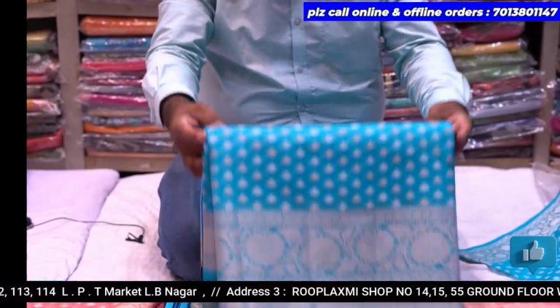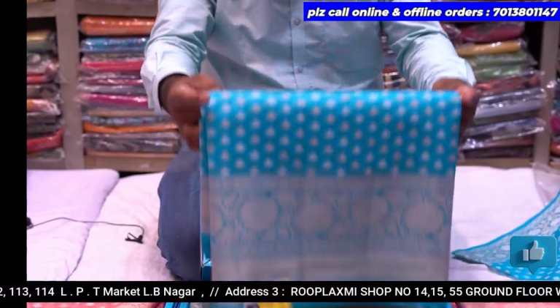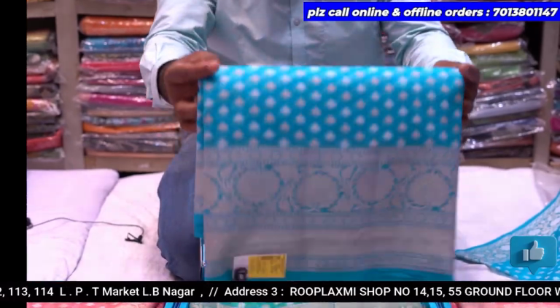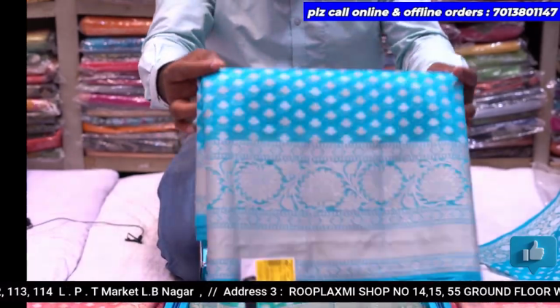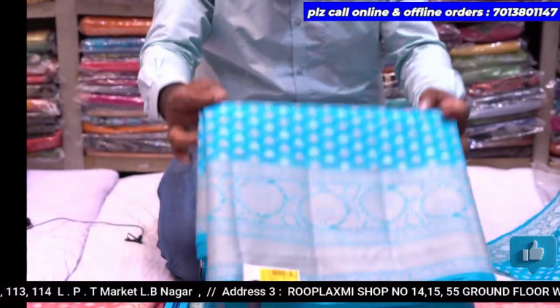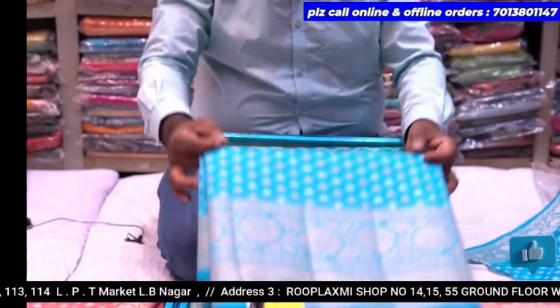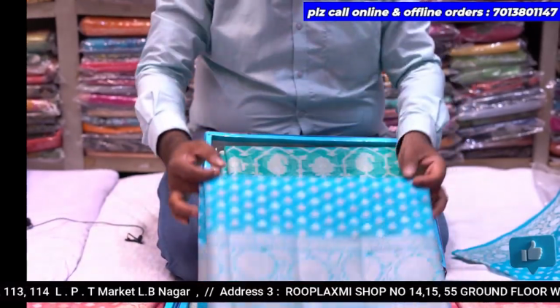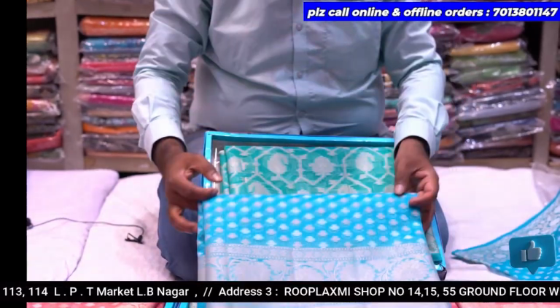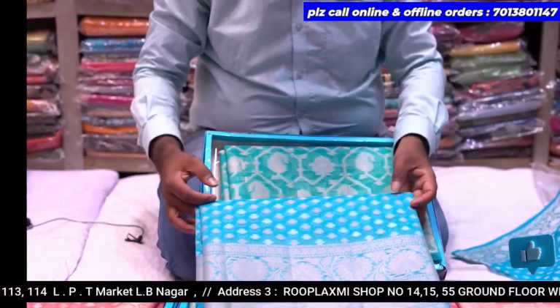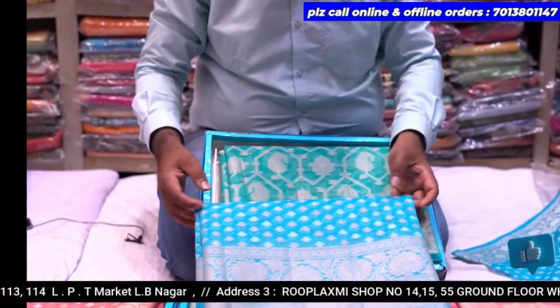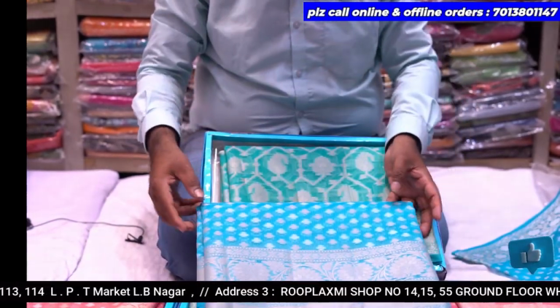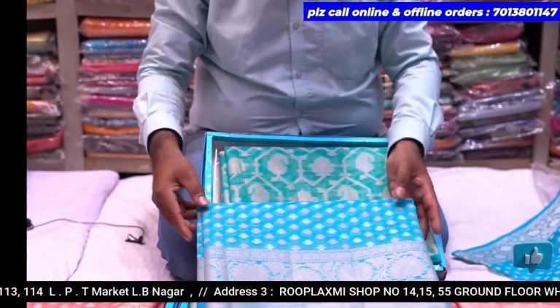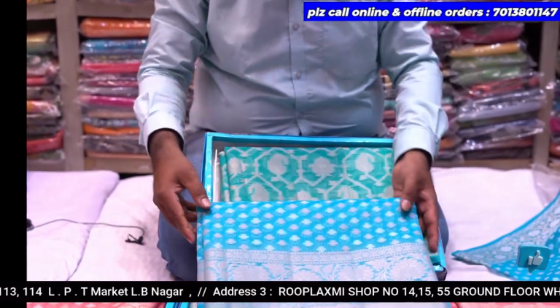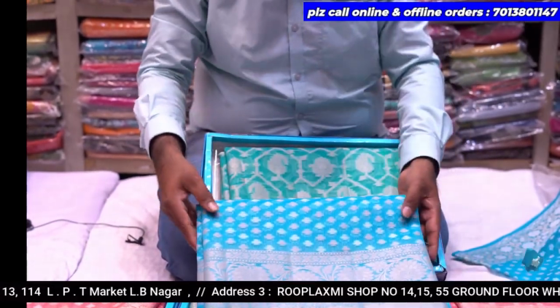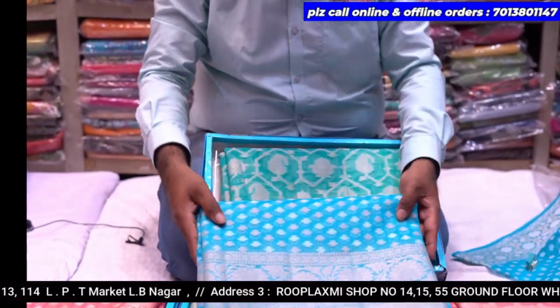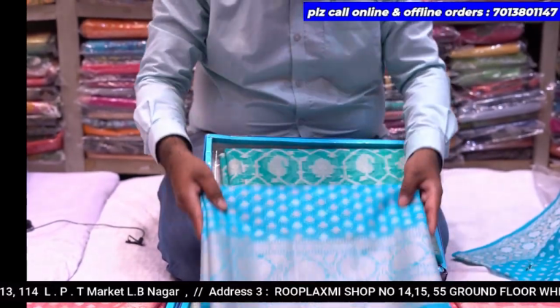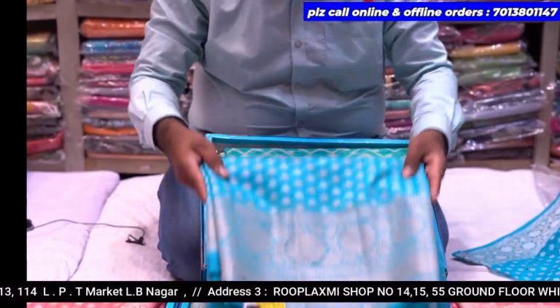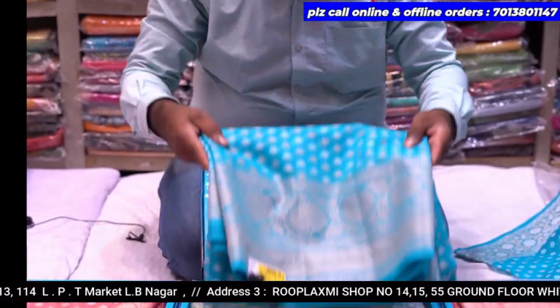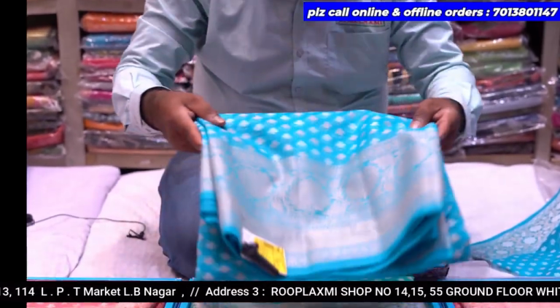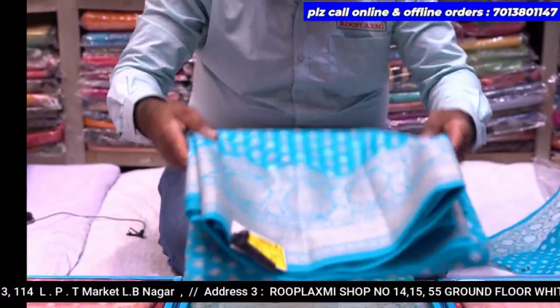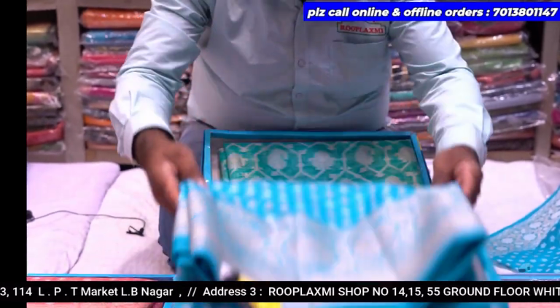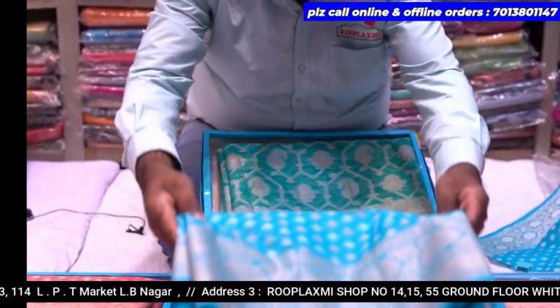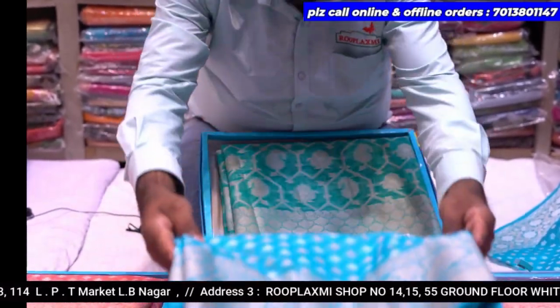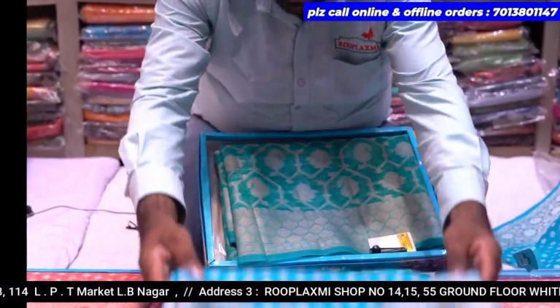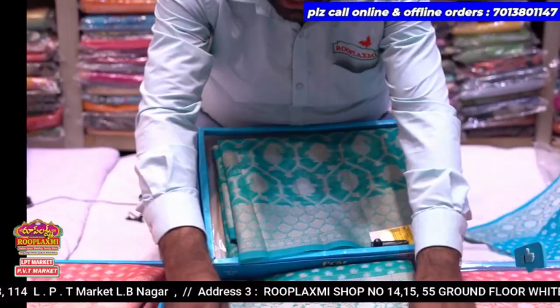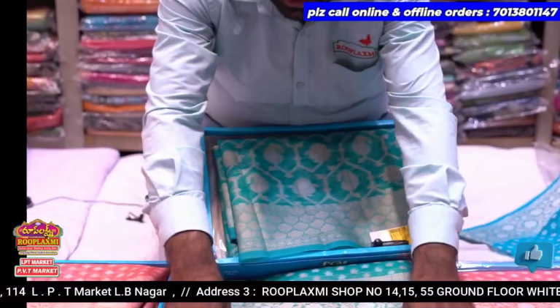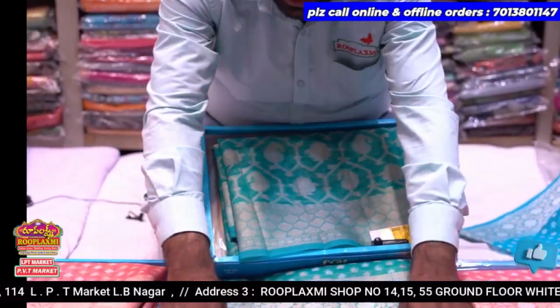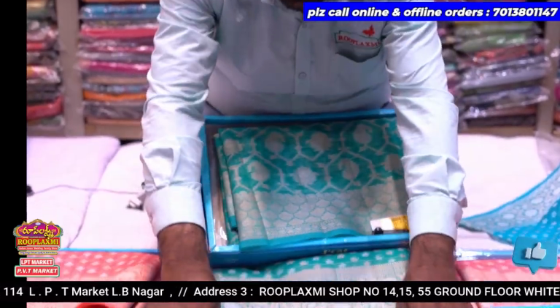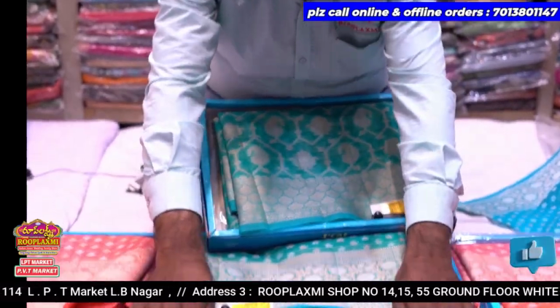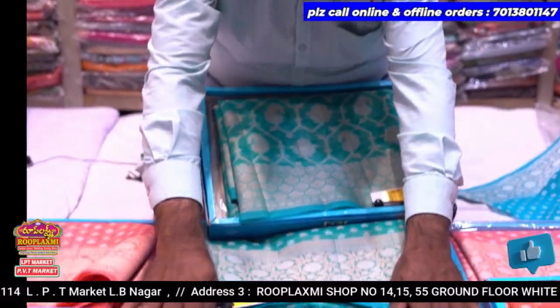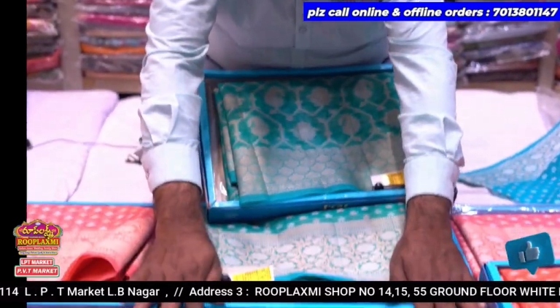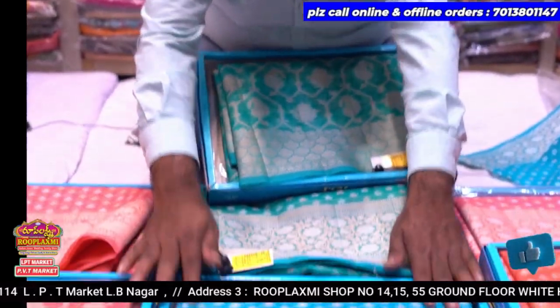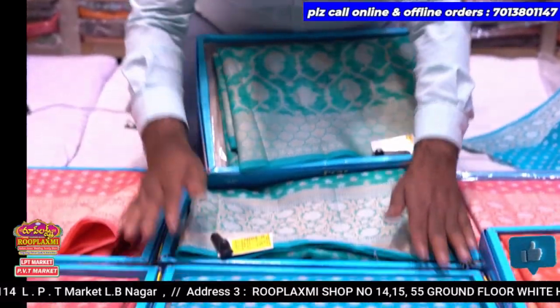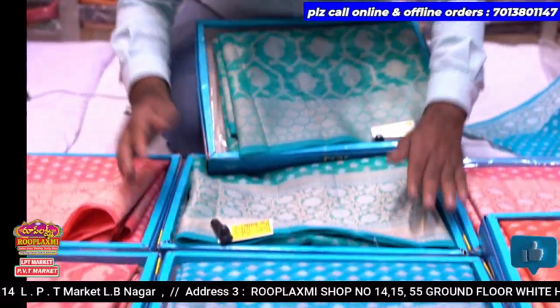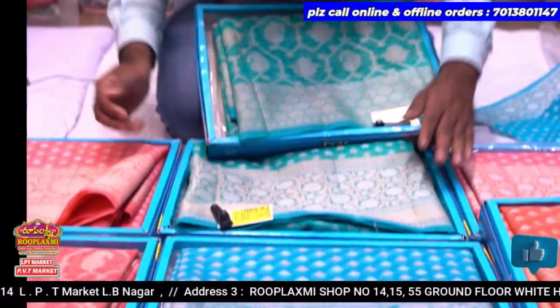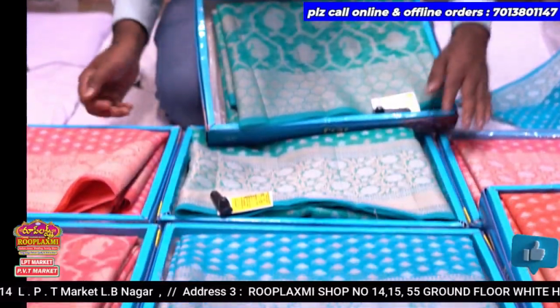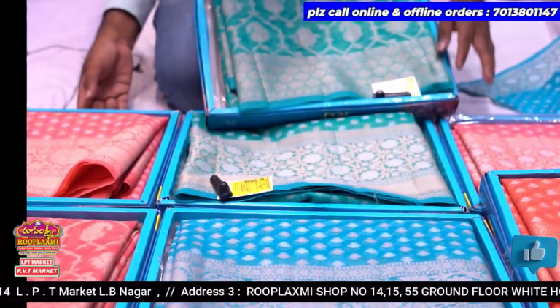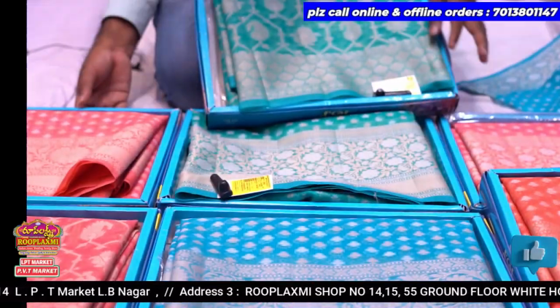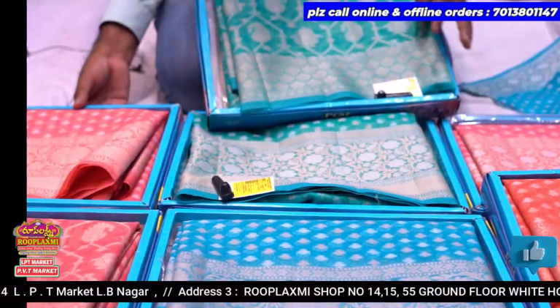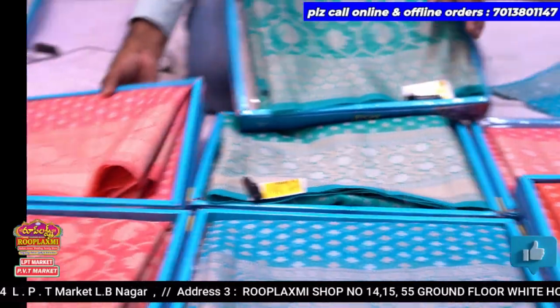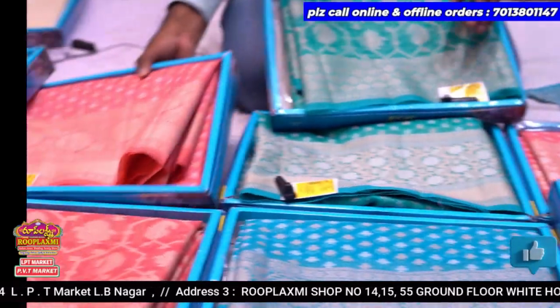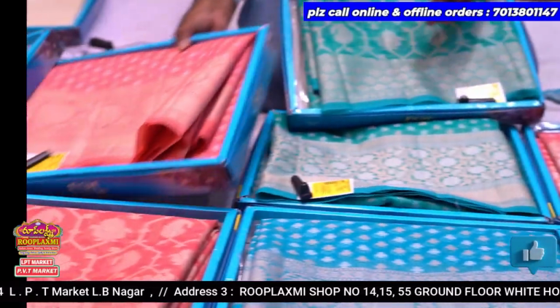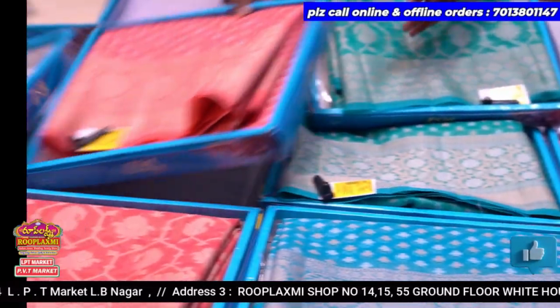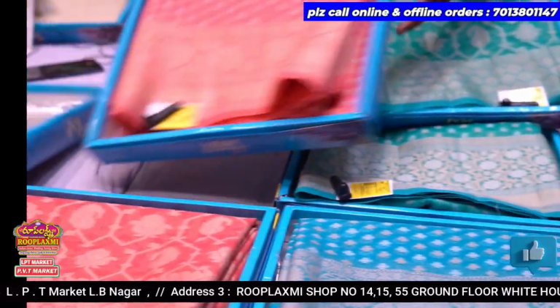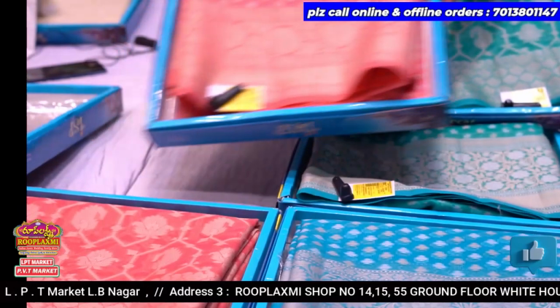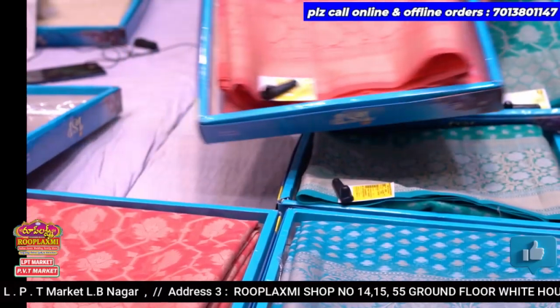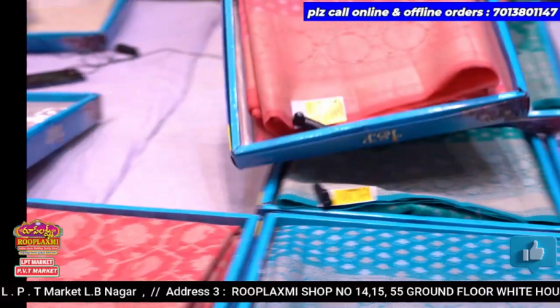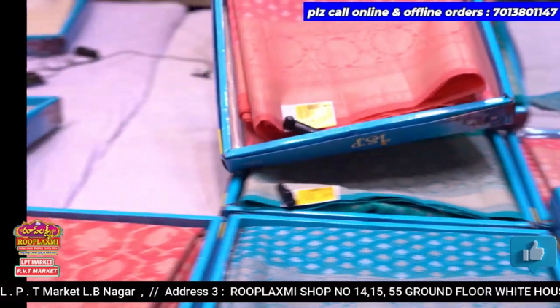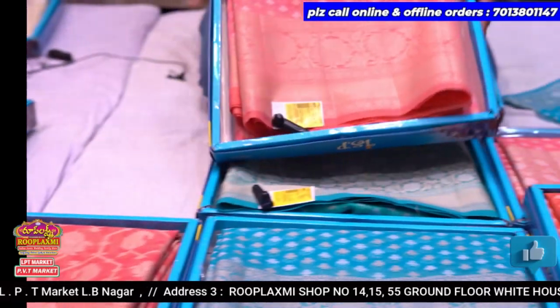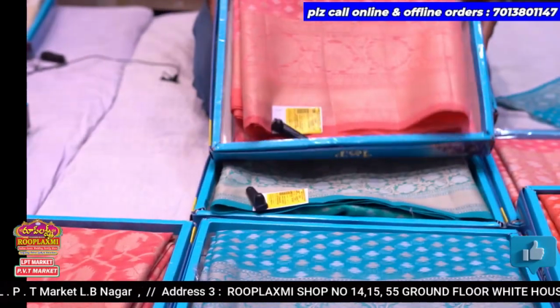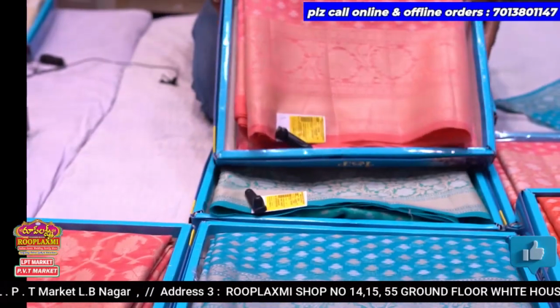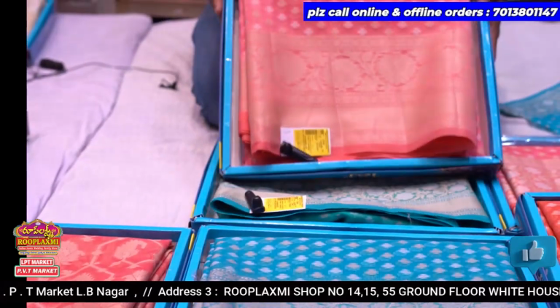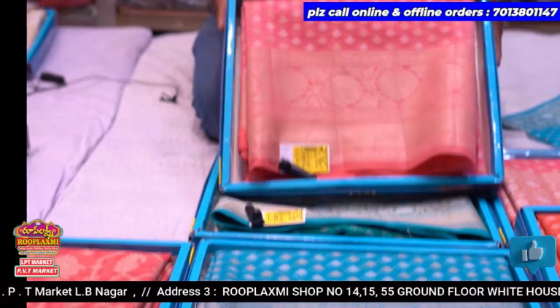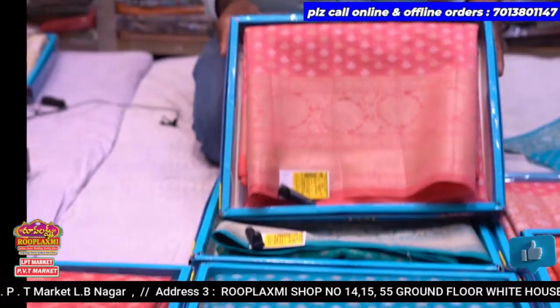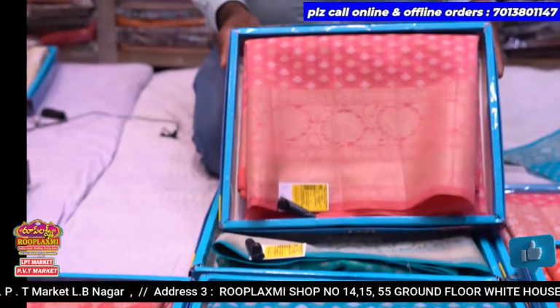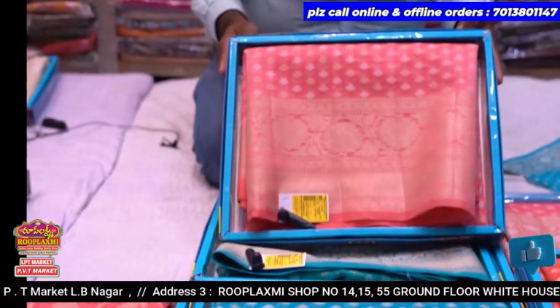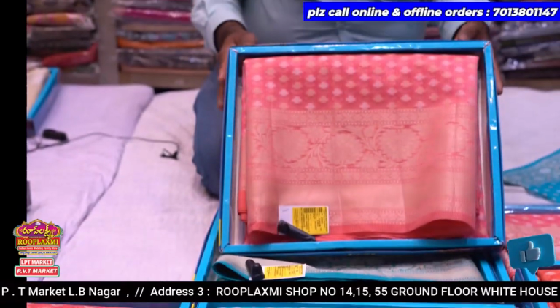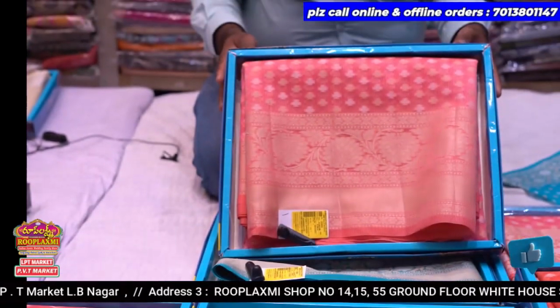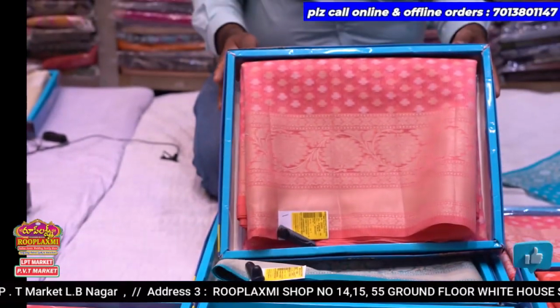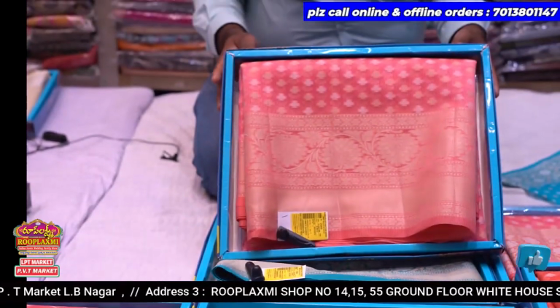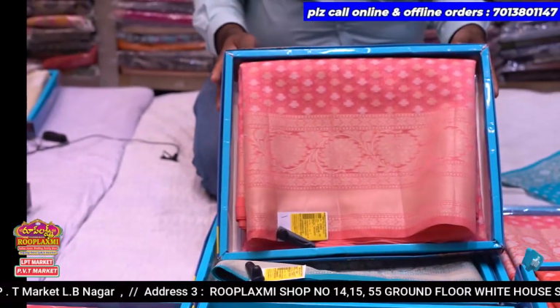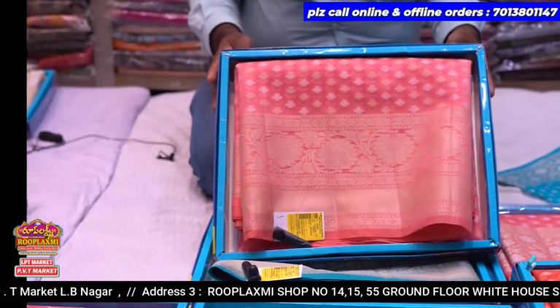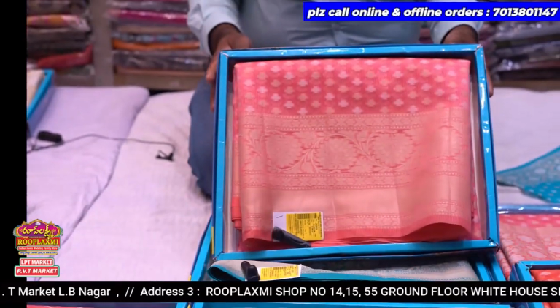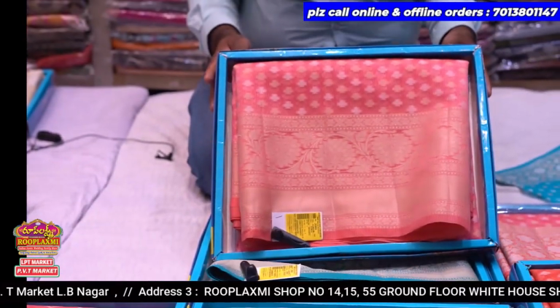If you visit the store, you can see the sizes. There are a lot of pink combinations available.